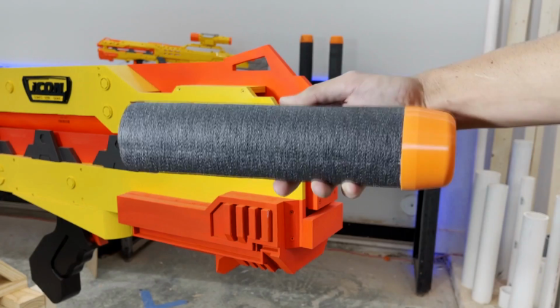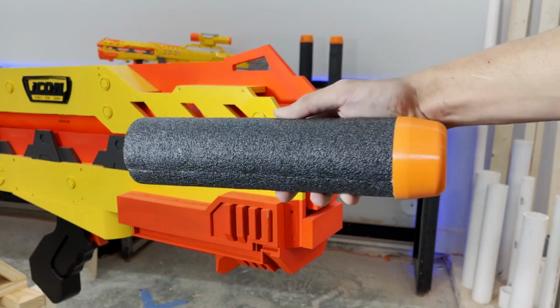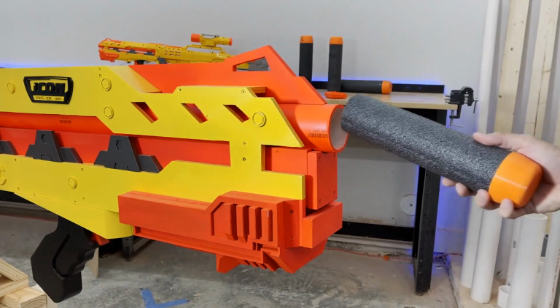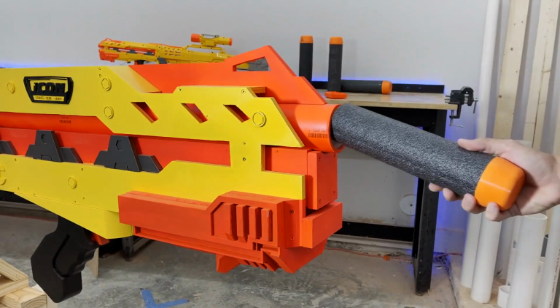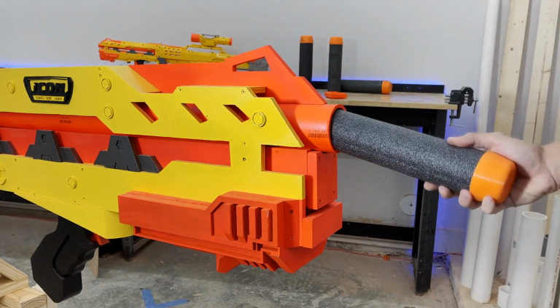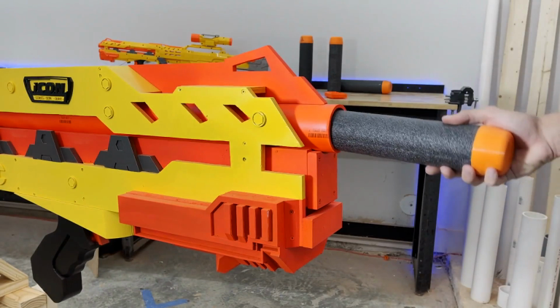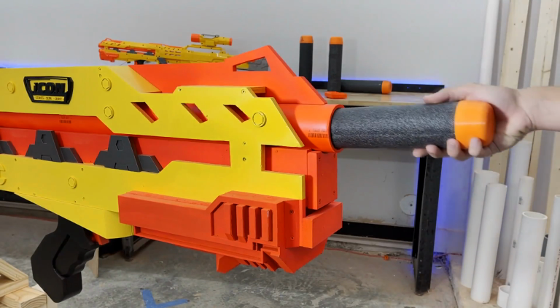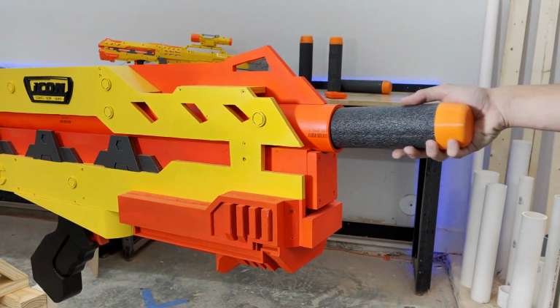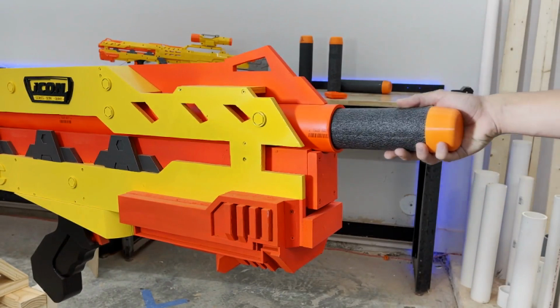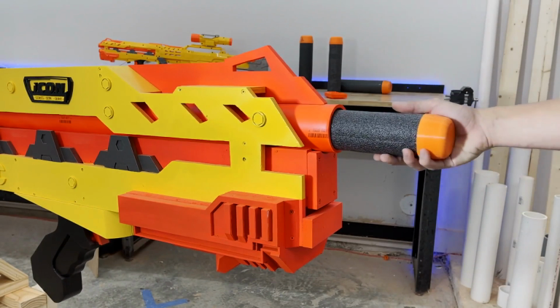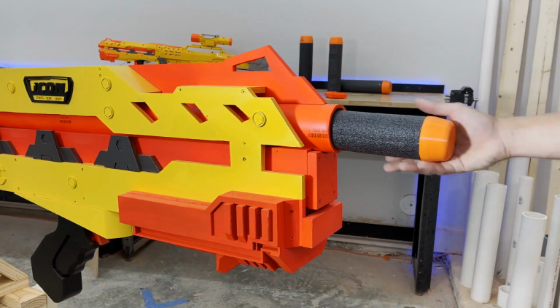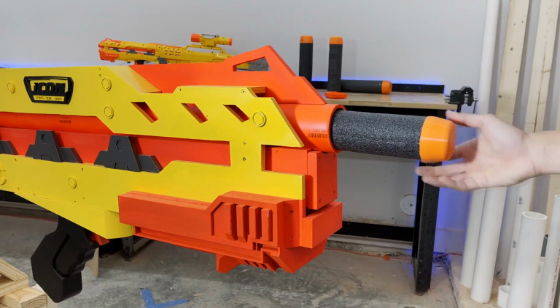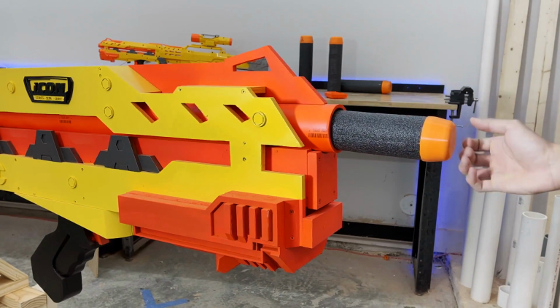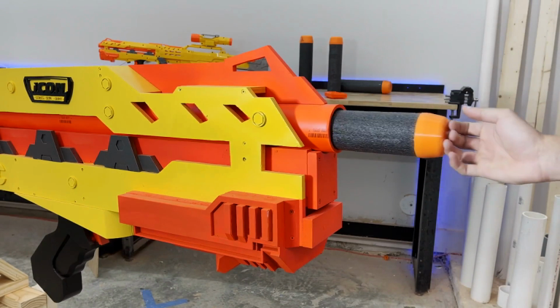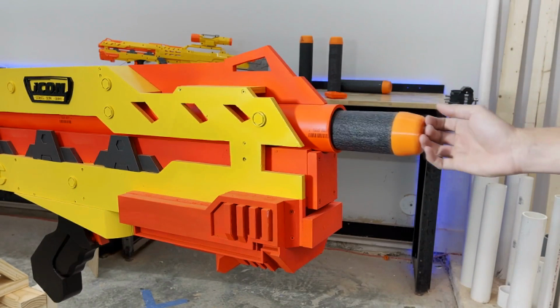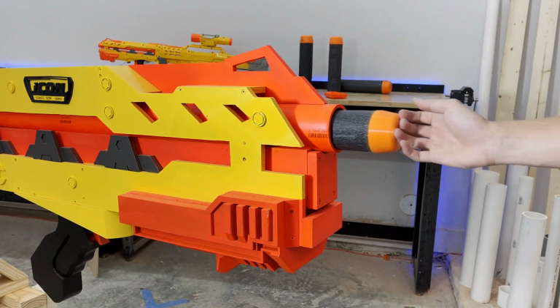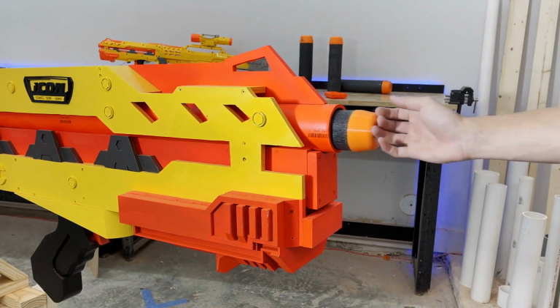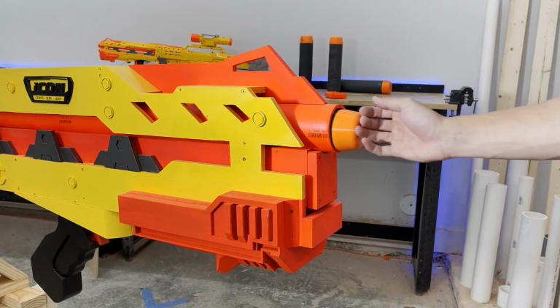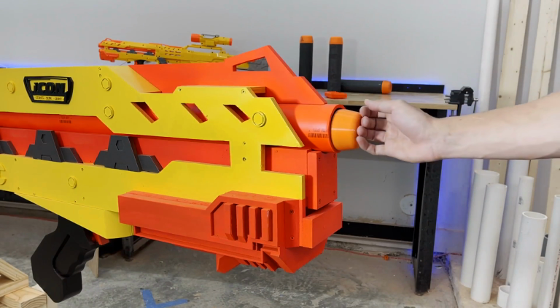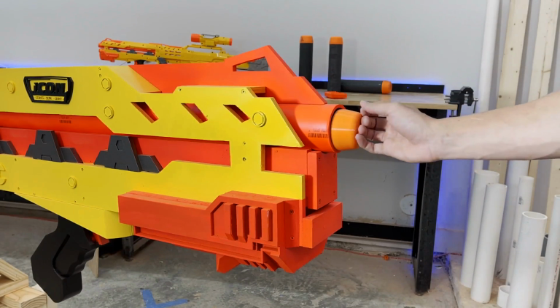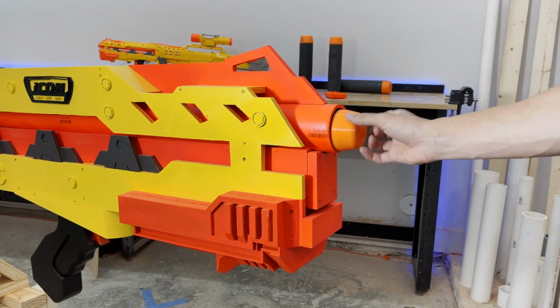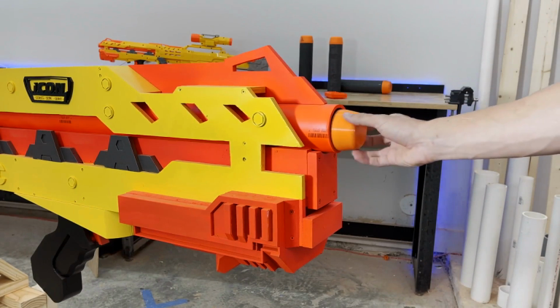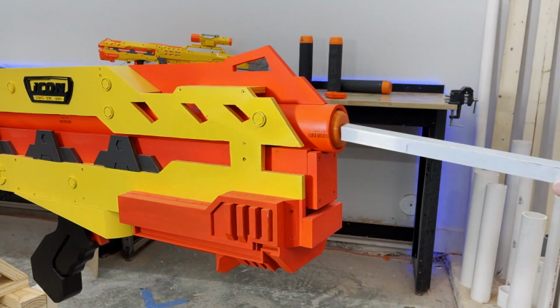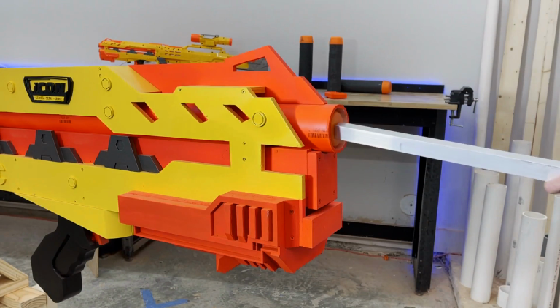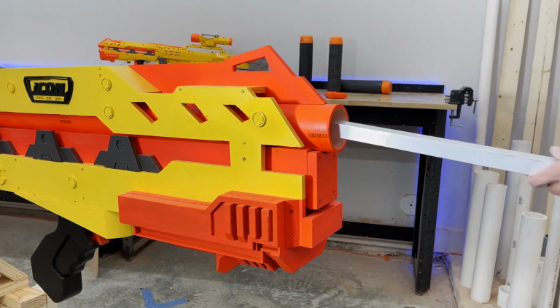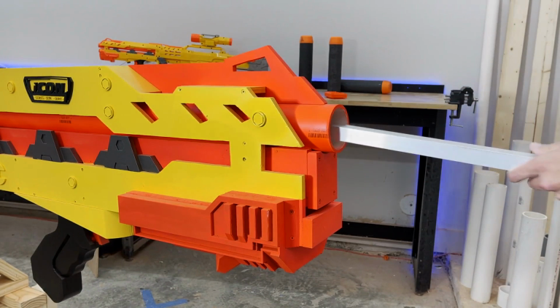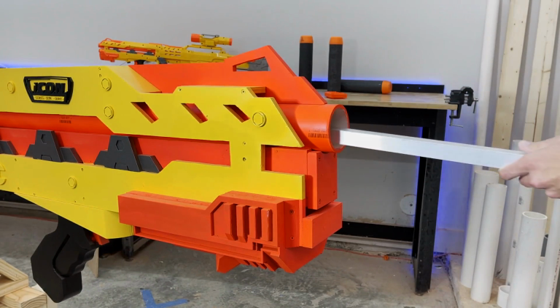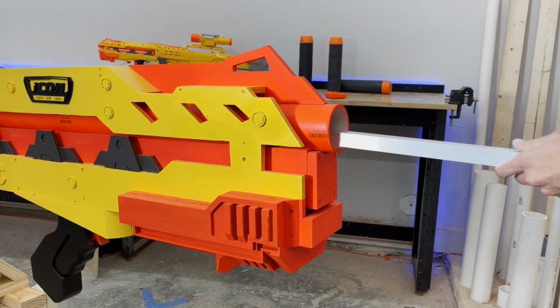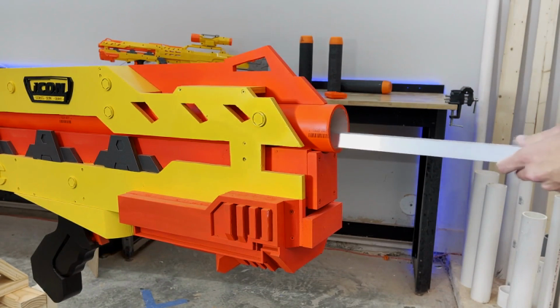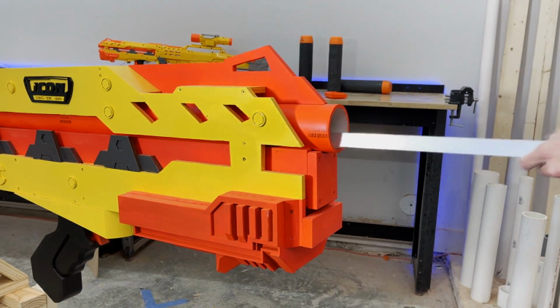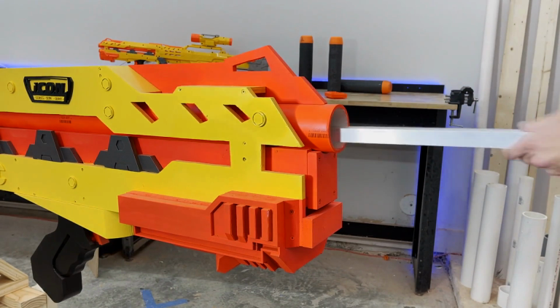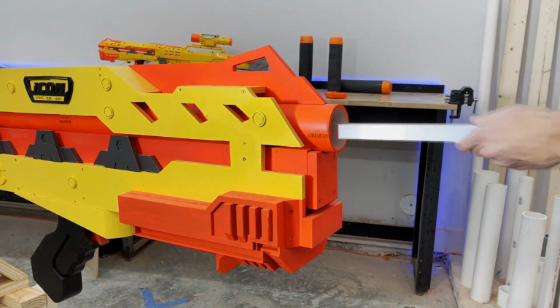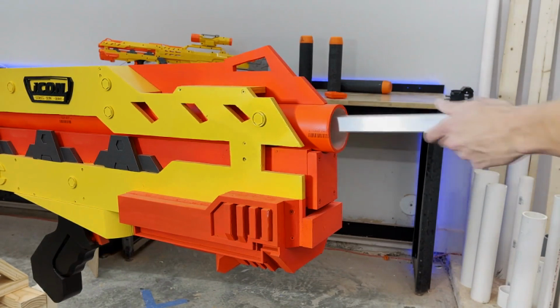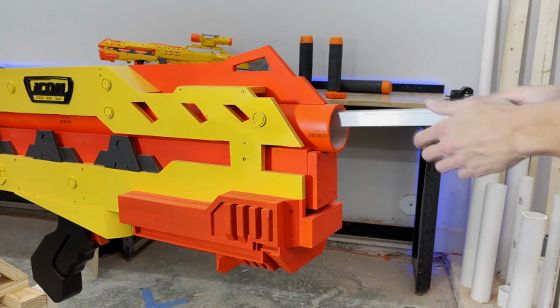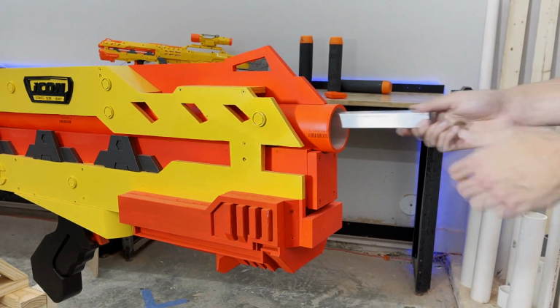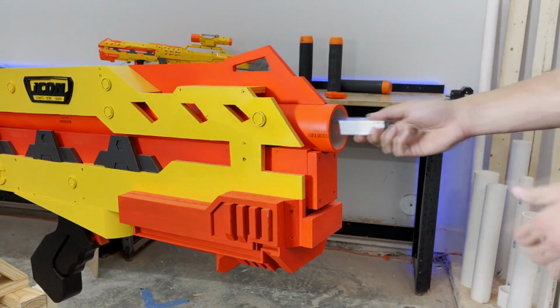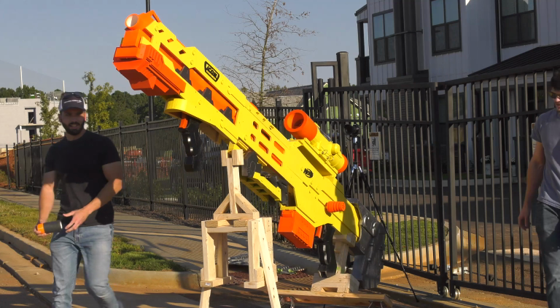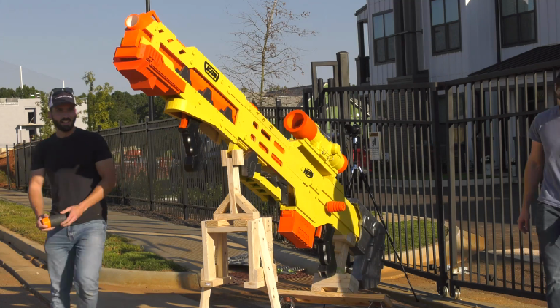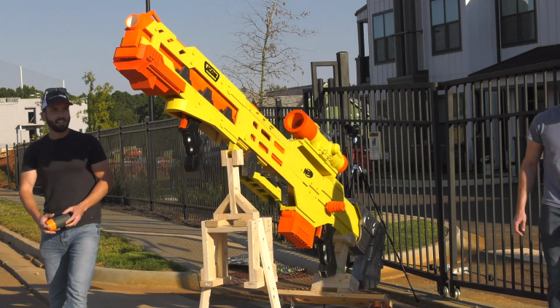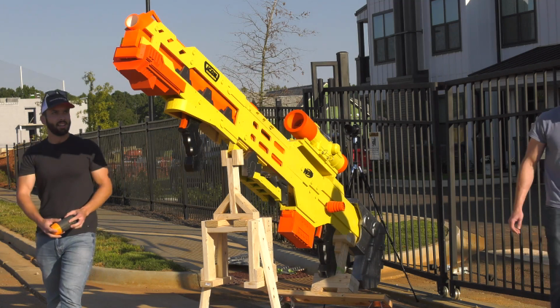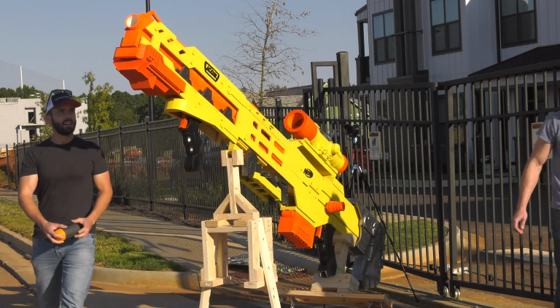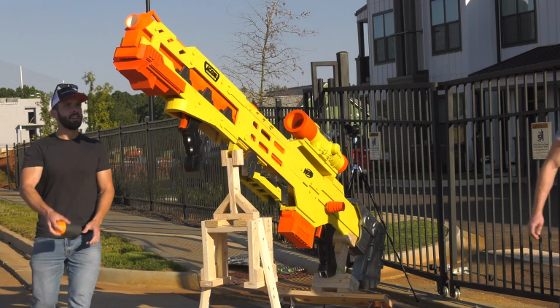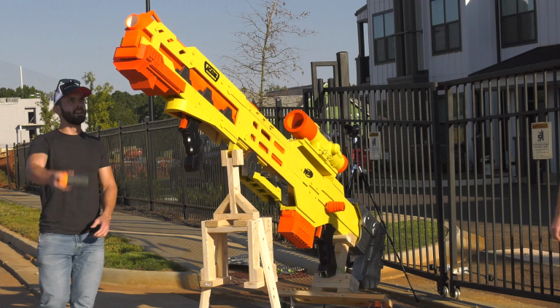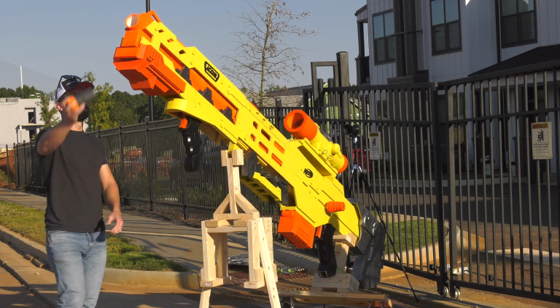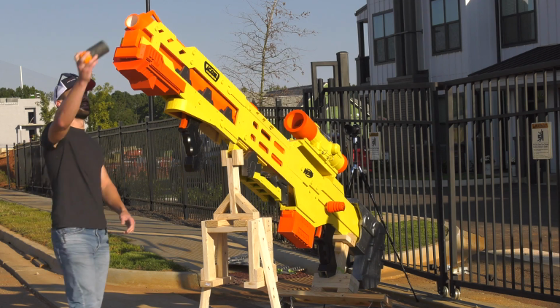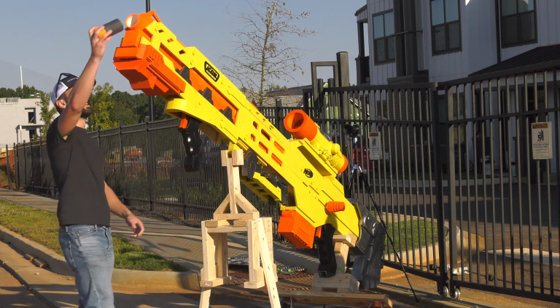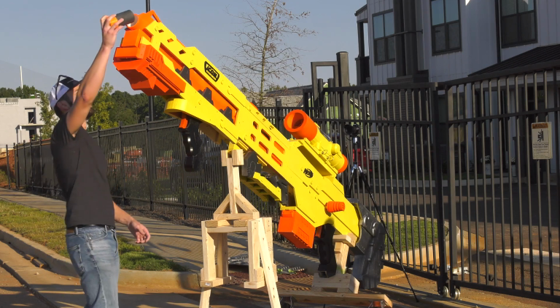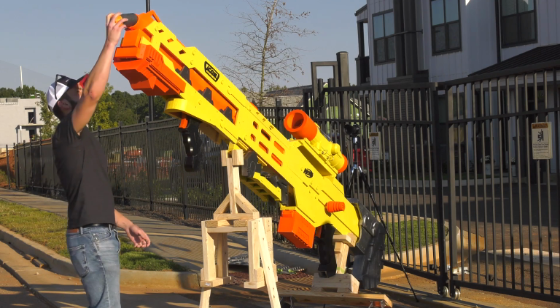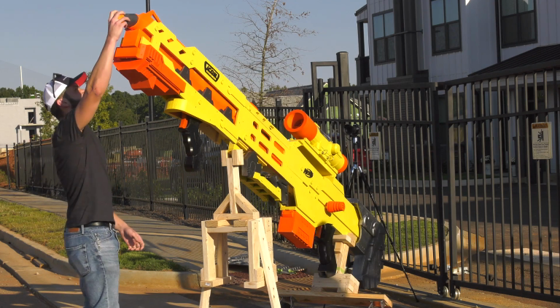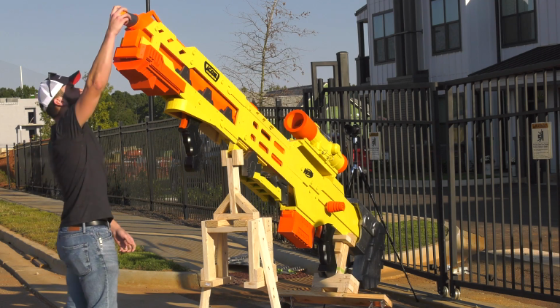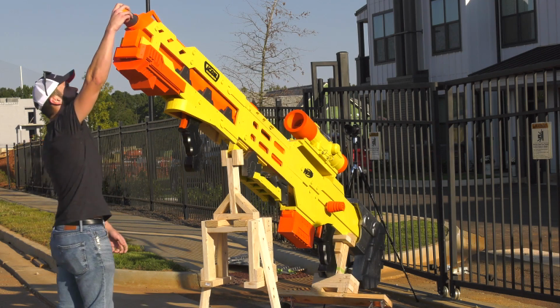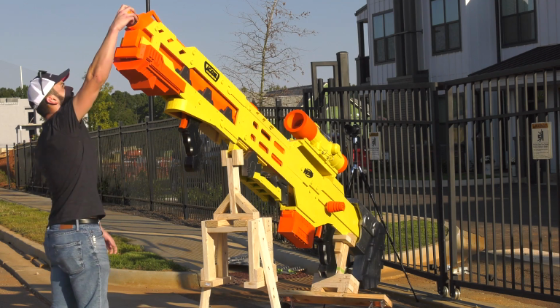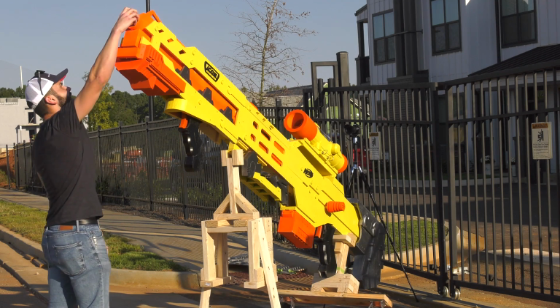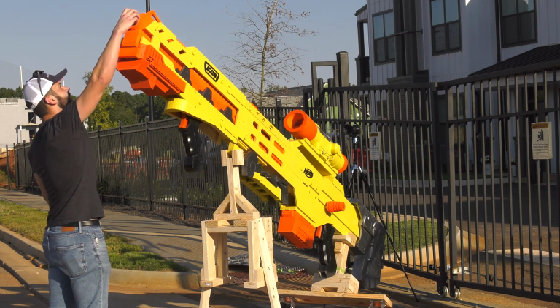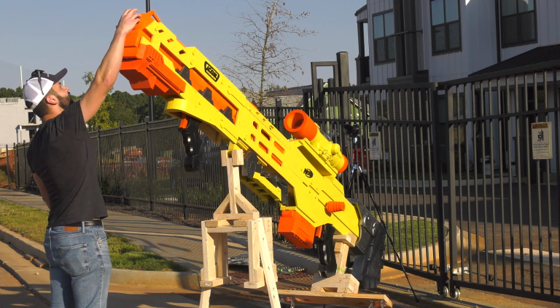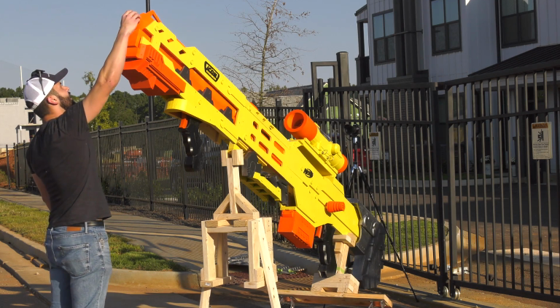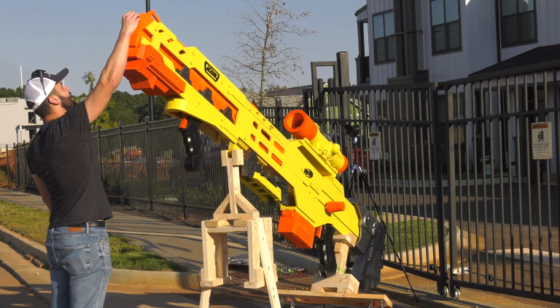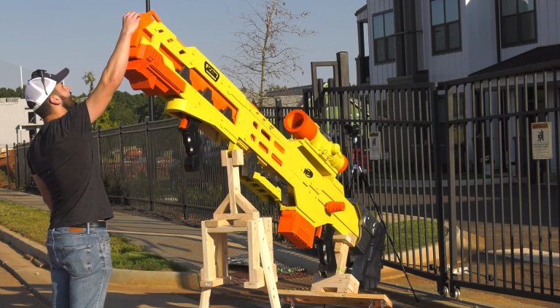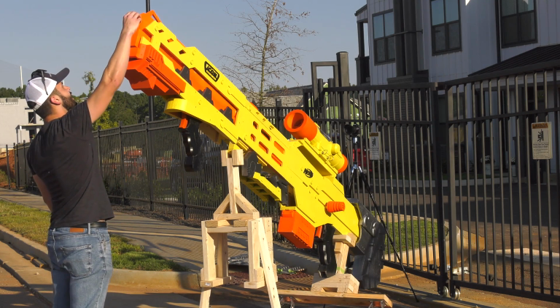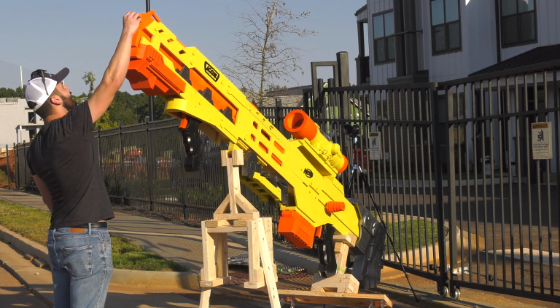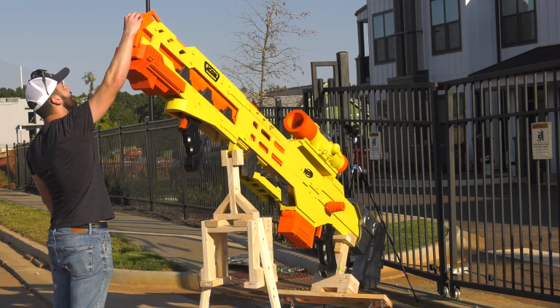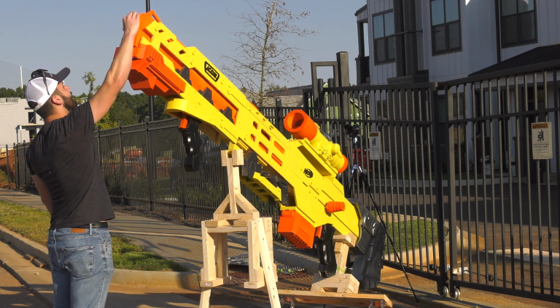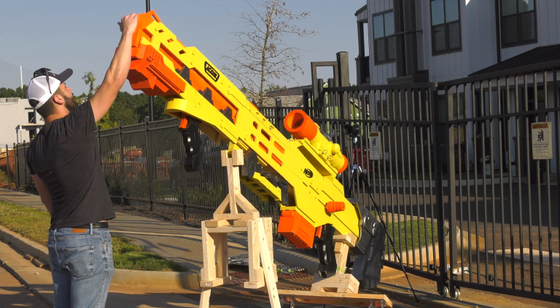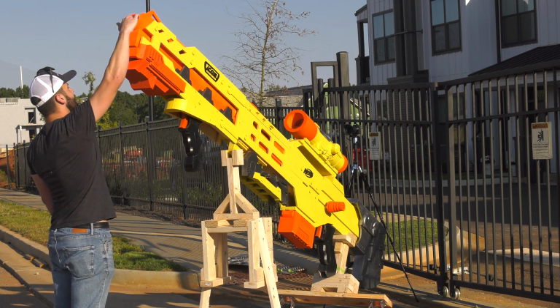Rounds are loaded from the front of the gun and pushed to the far back with an aluminum rod. Now that we know how it works, let's see how far it can shoot.